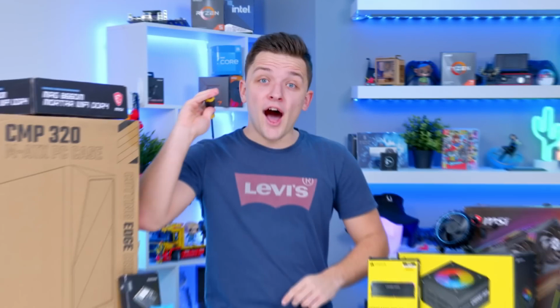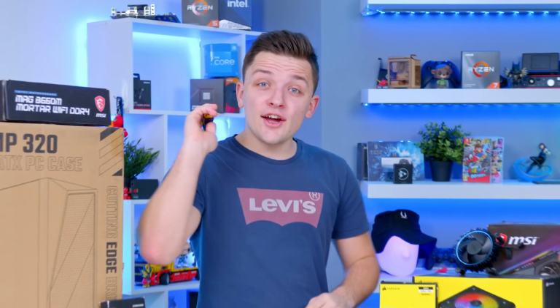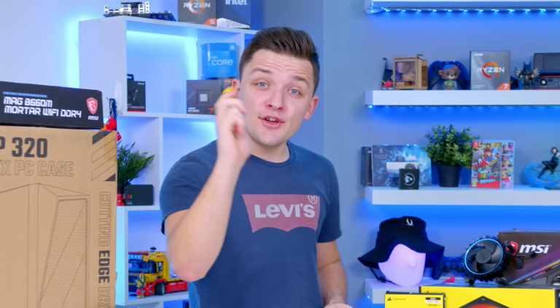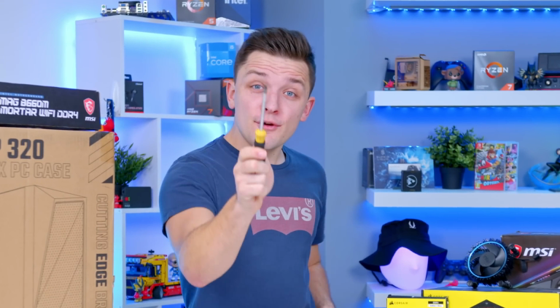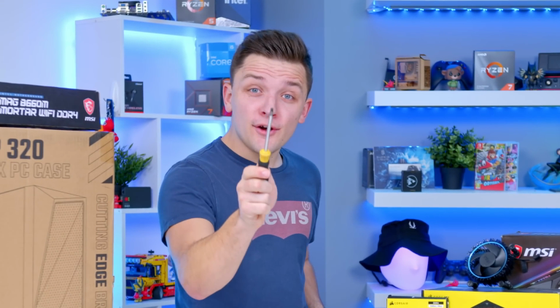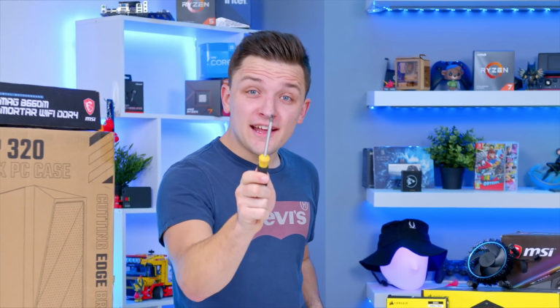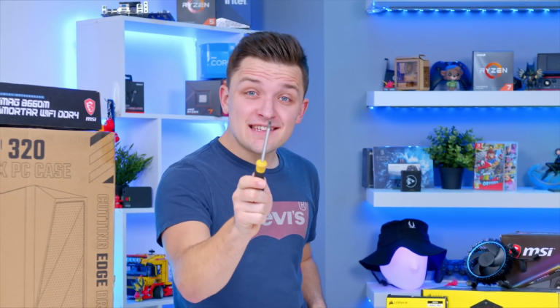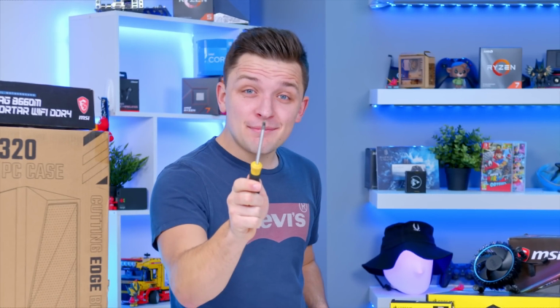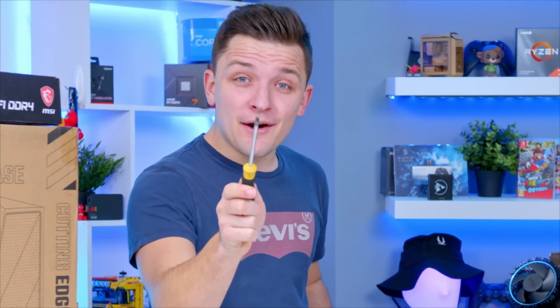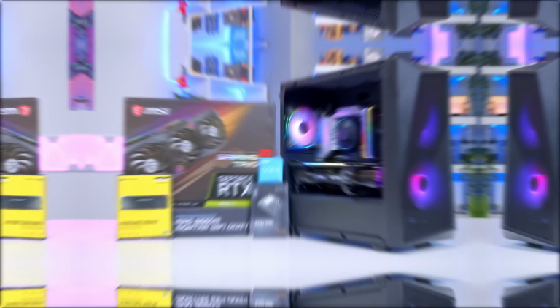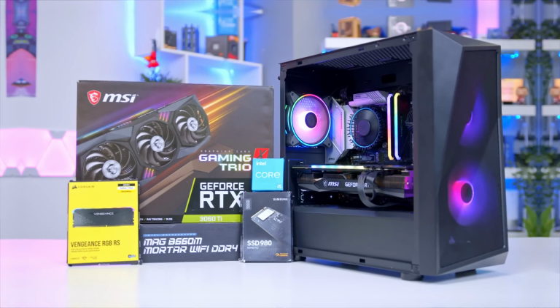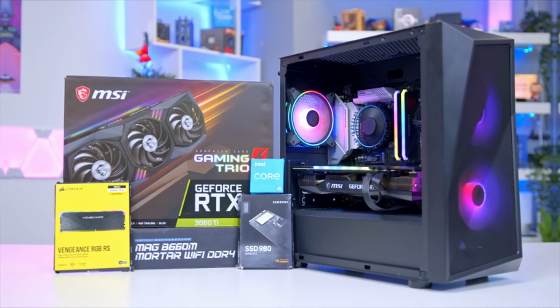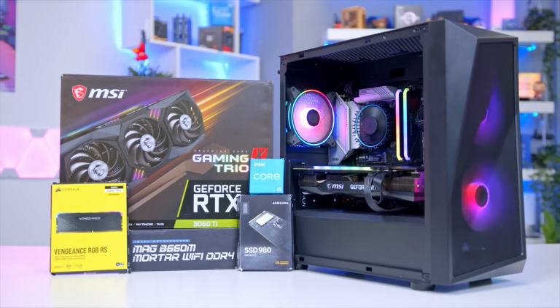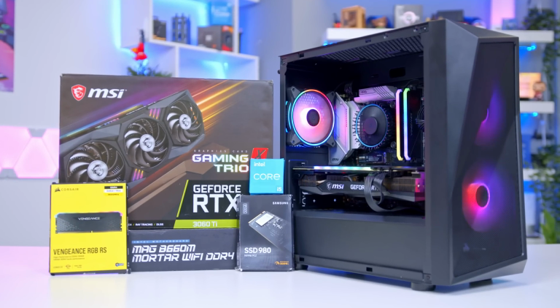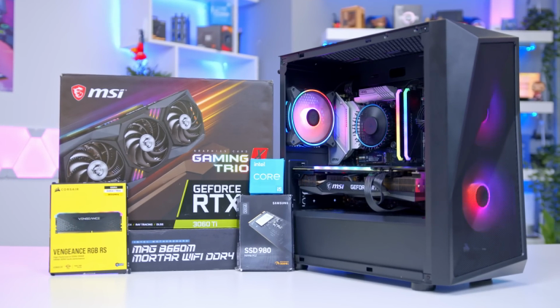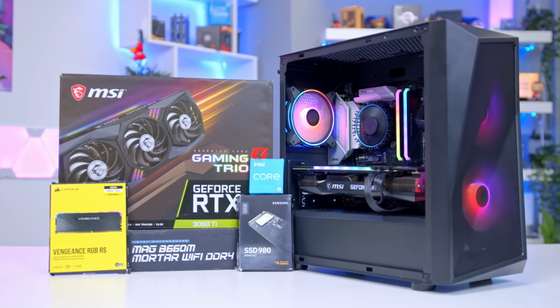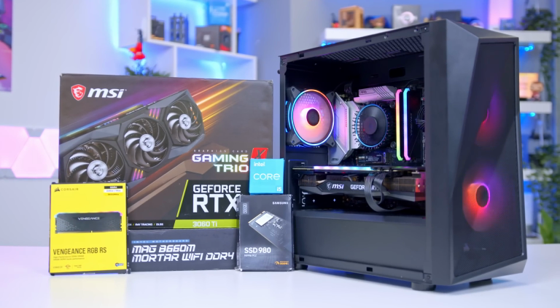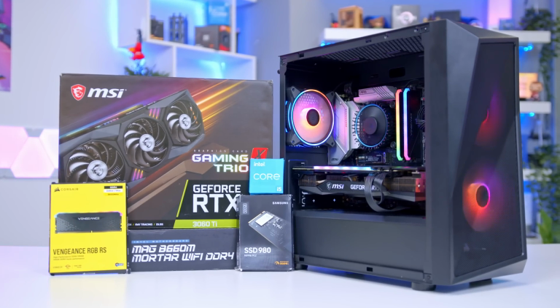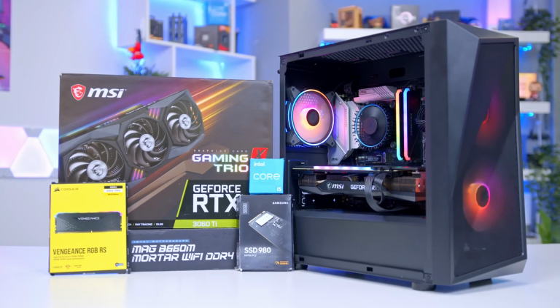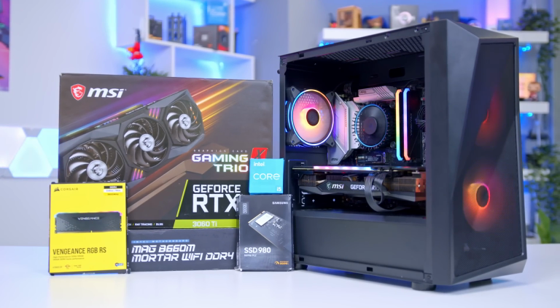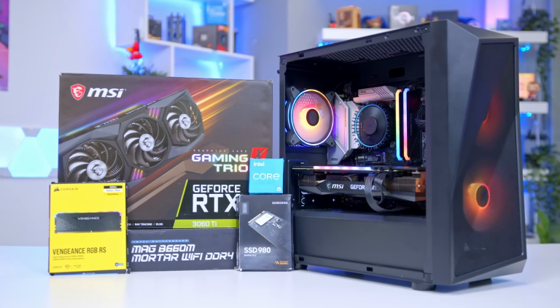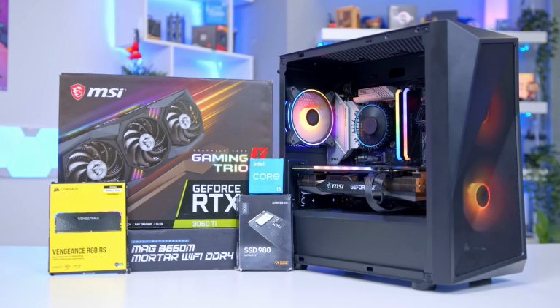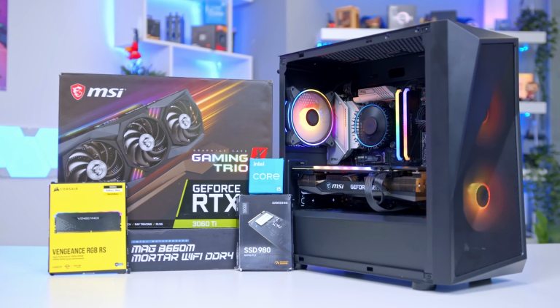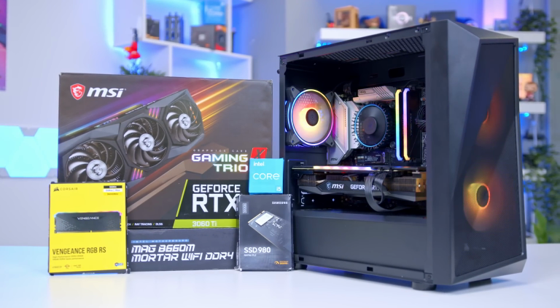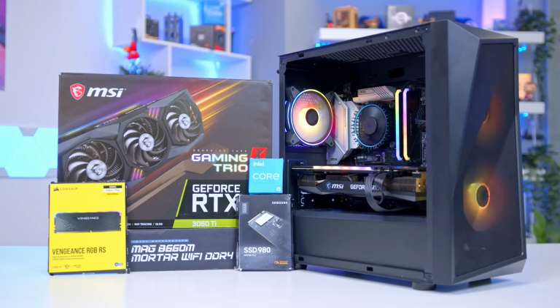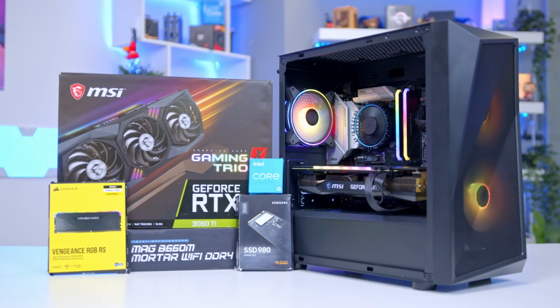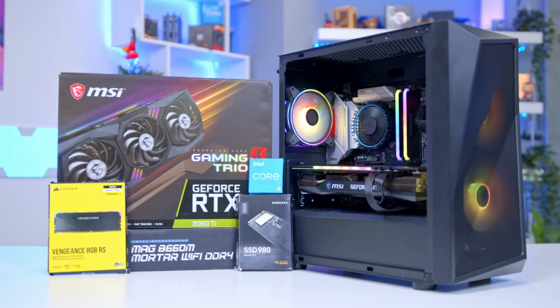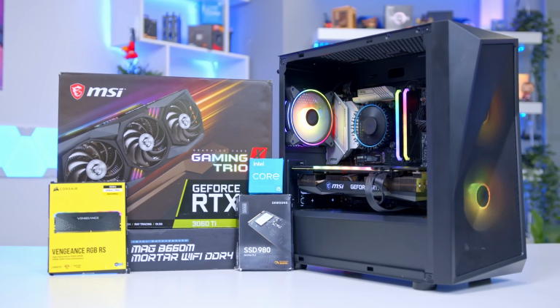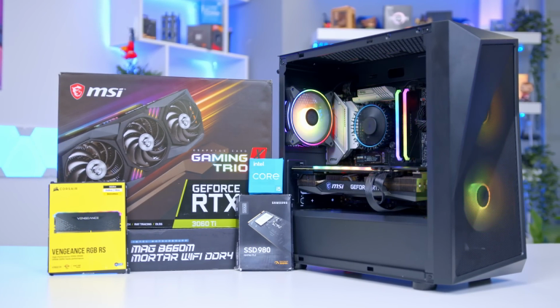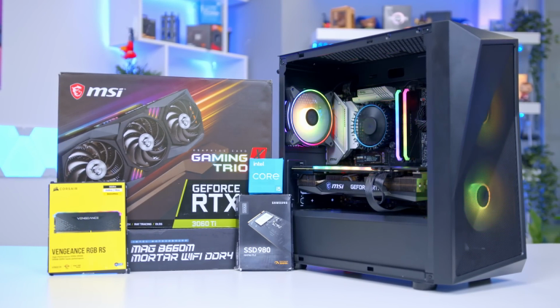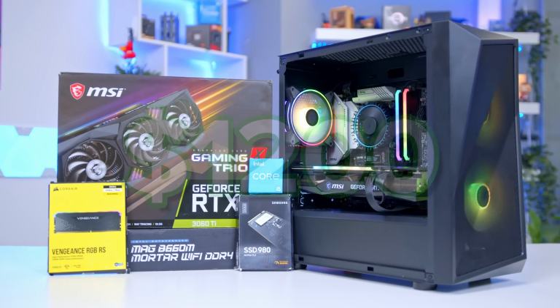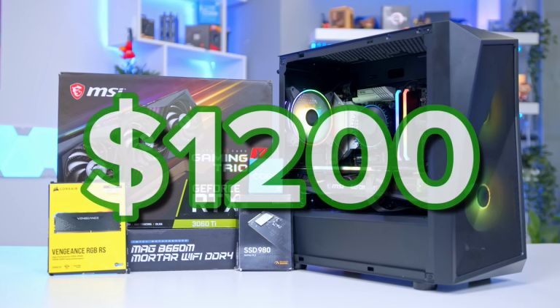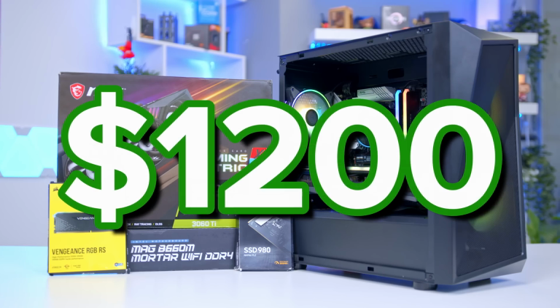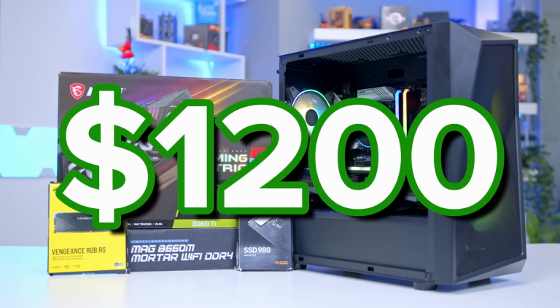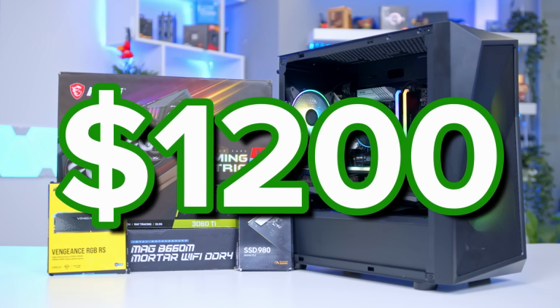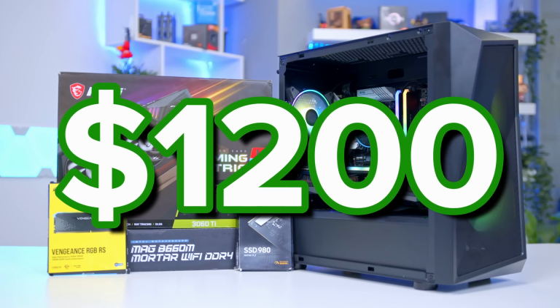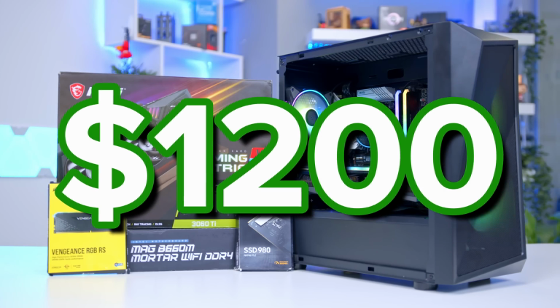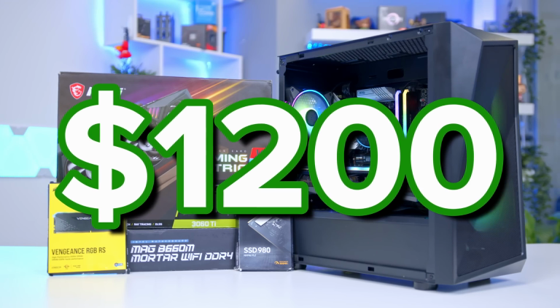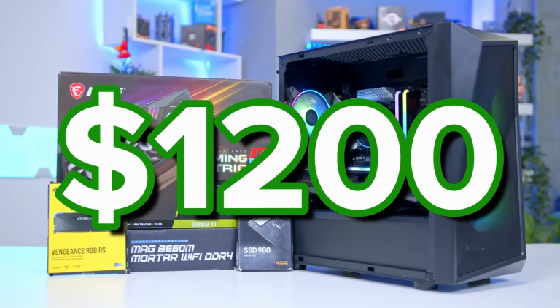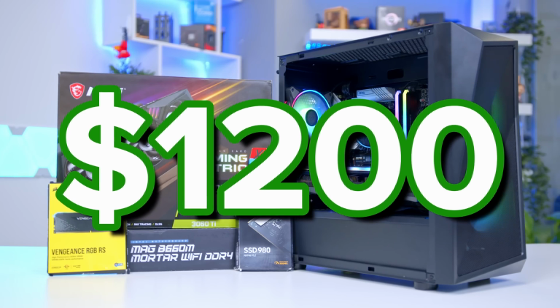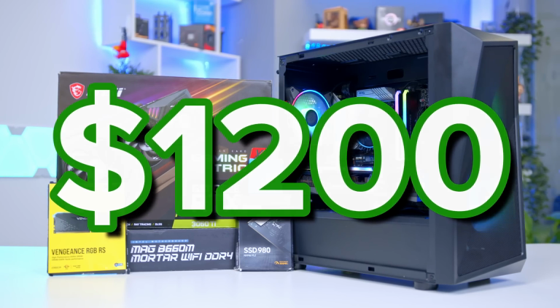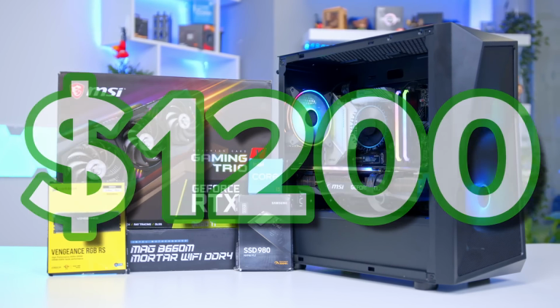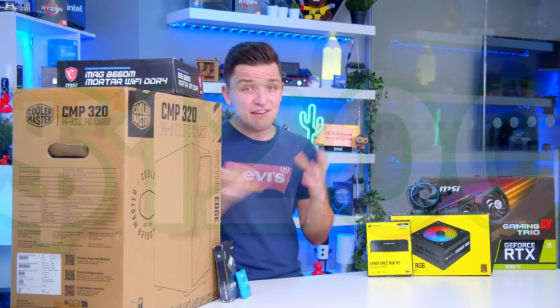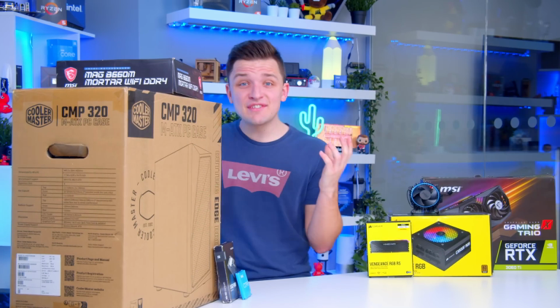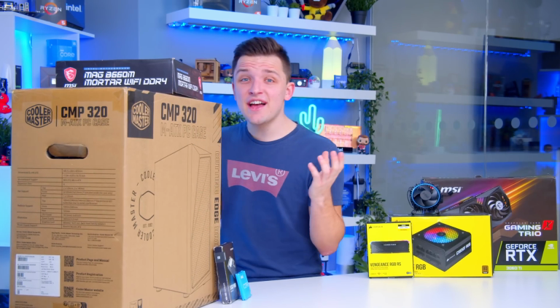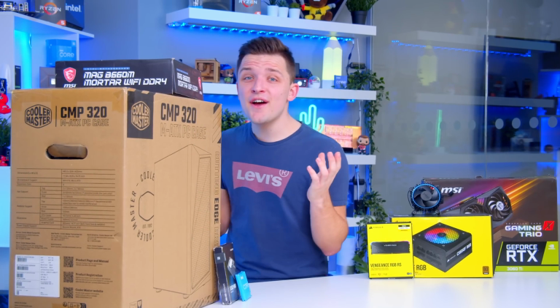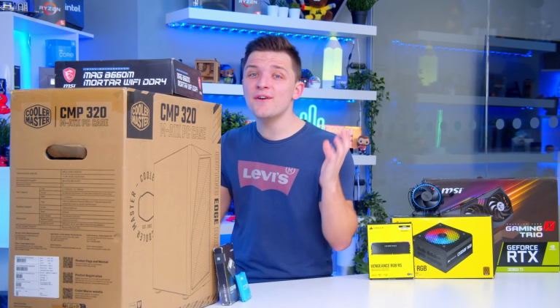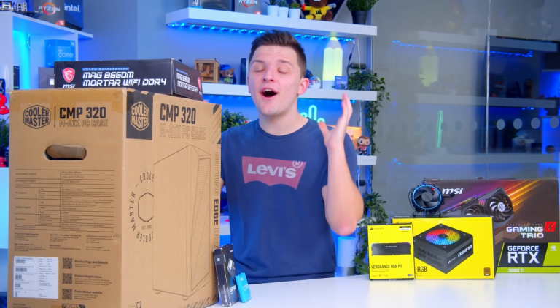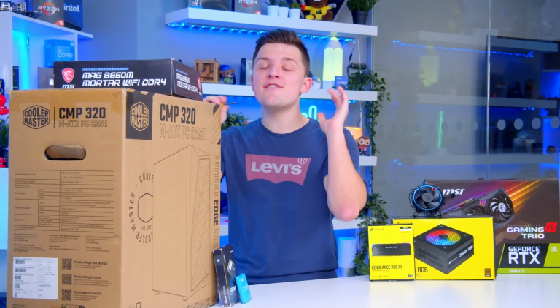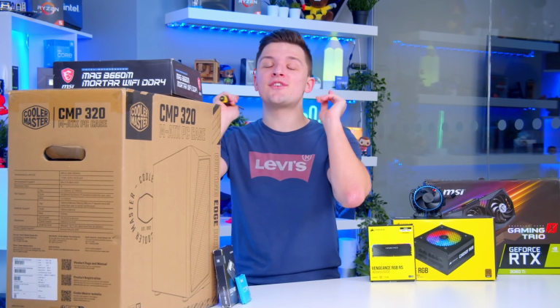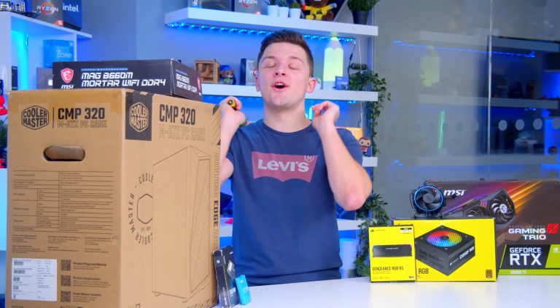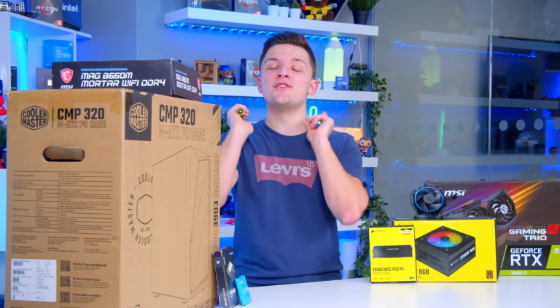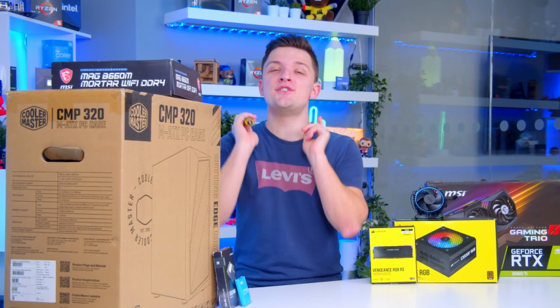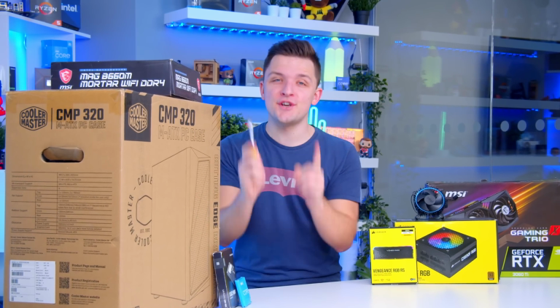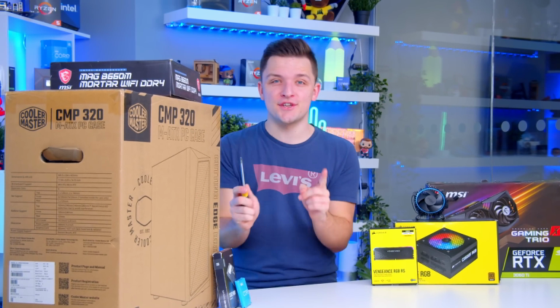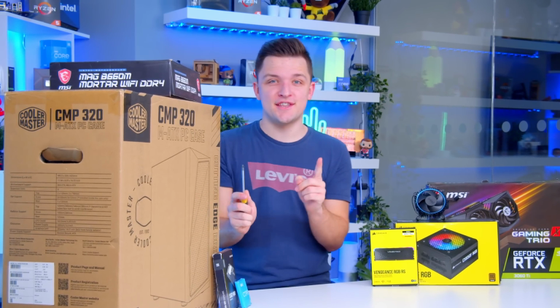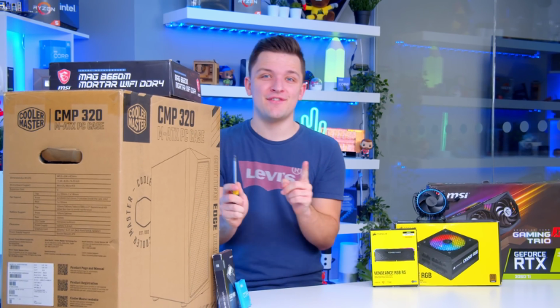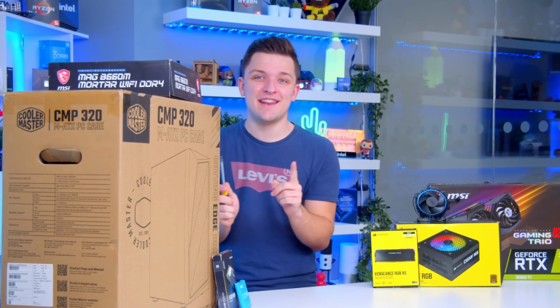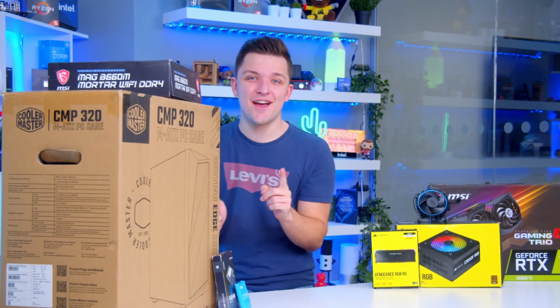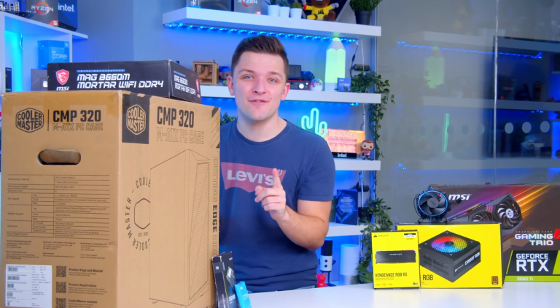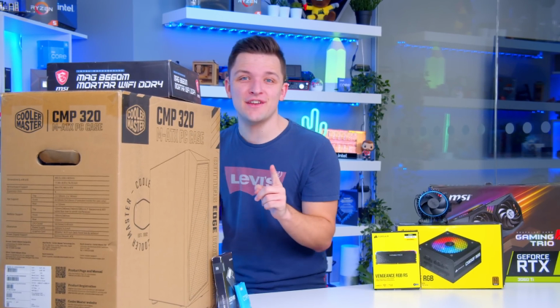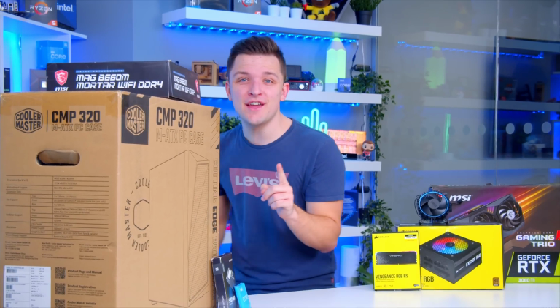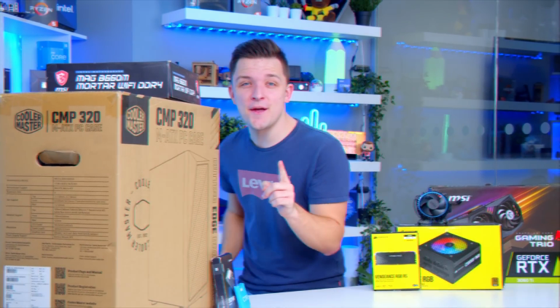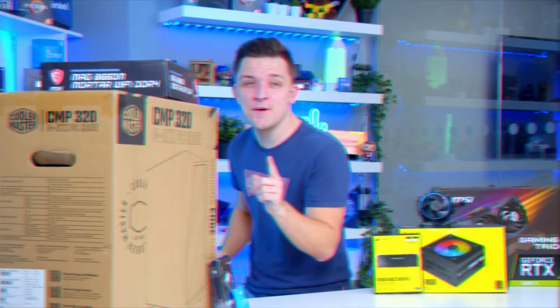Are you looking to build a new gaming PC for in and around $1,200? If so, I've got just the video for you.